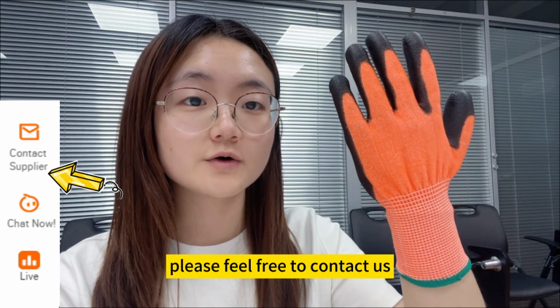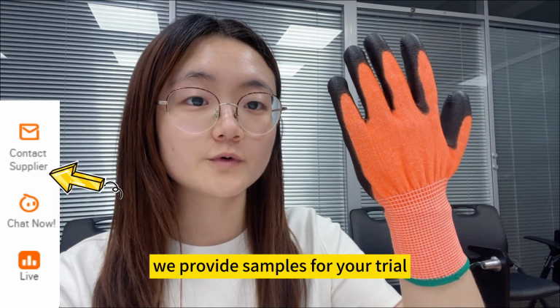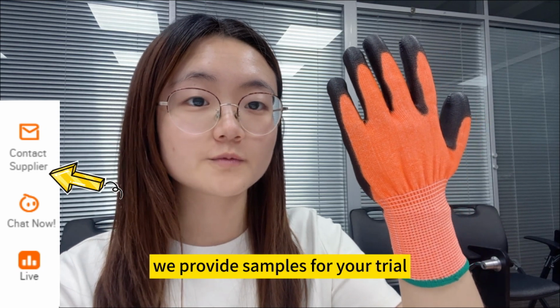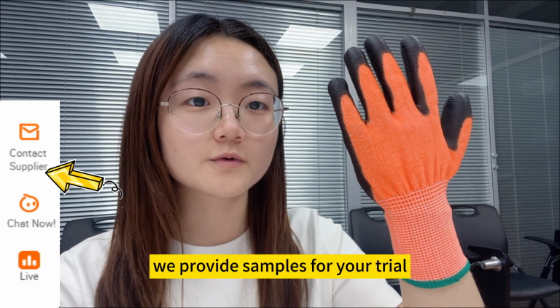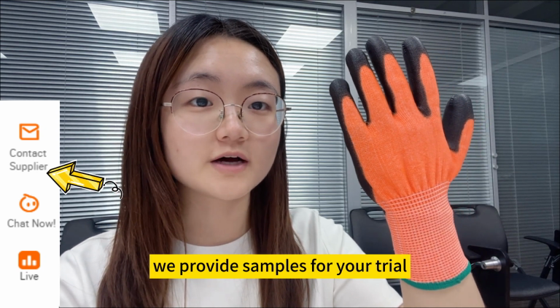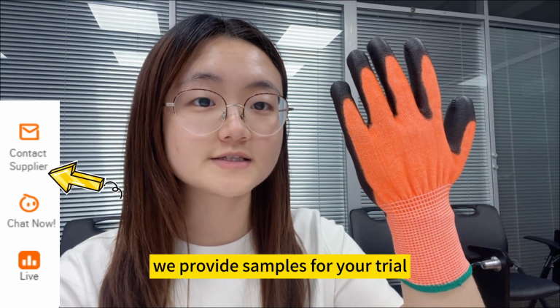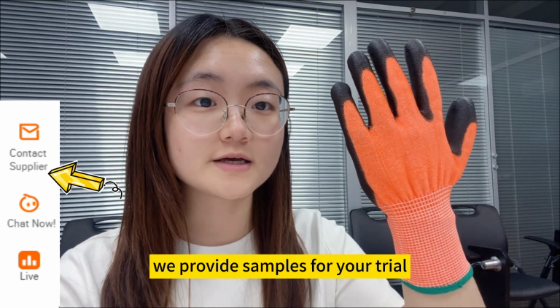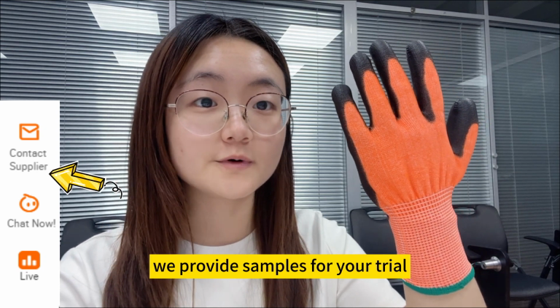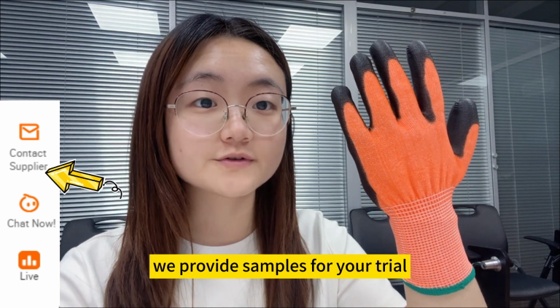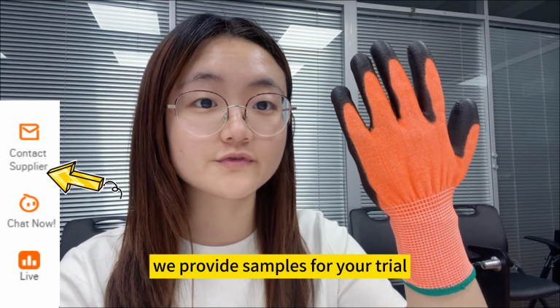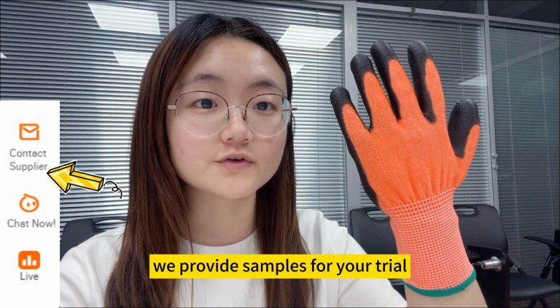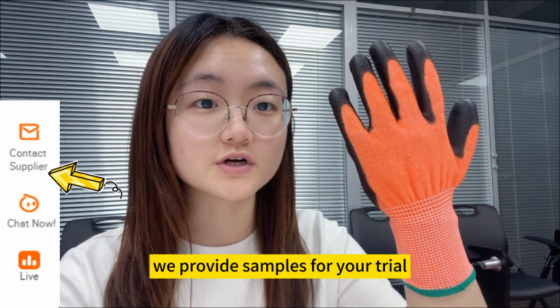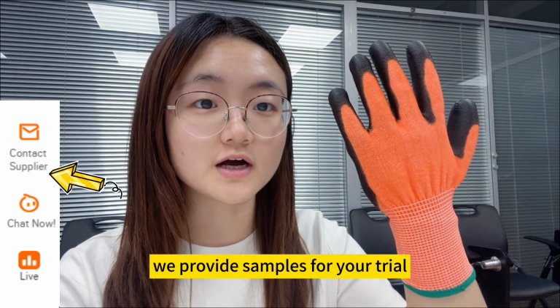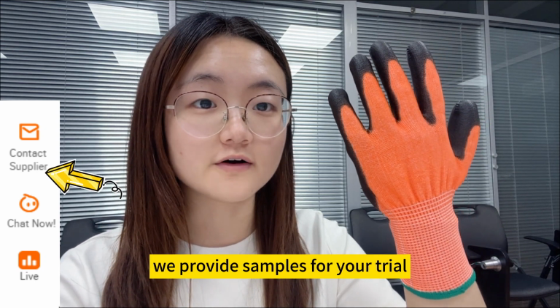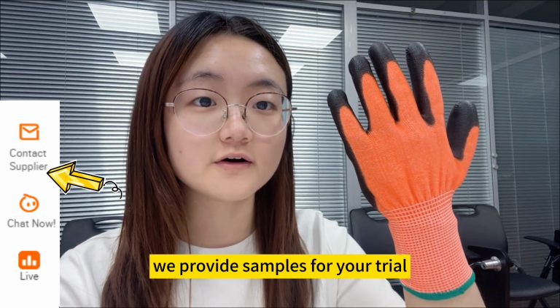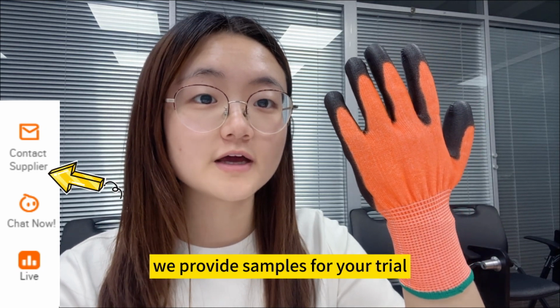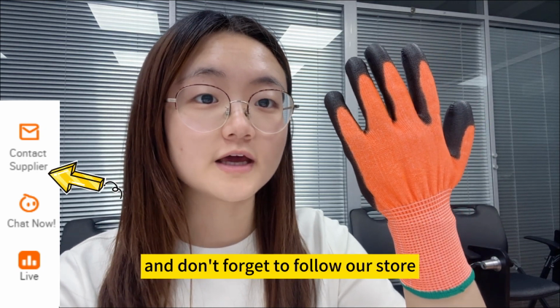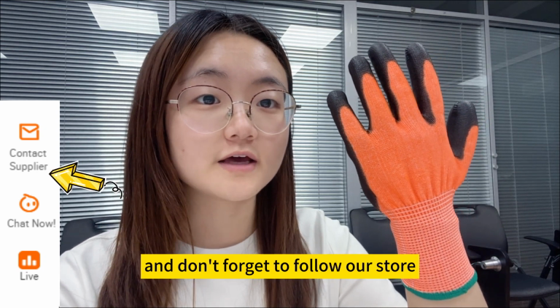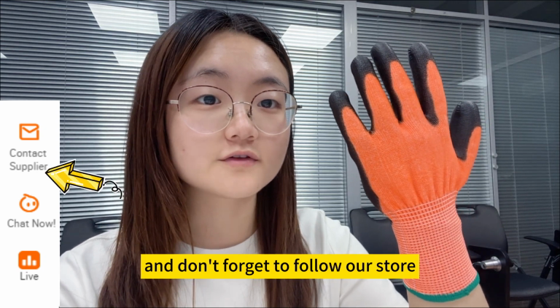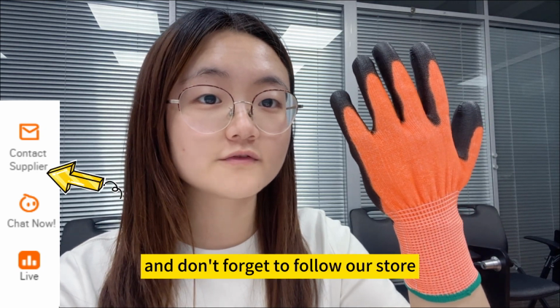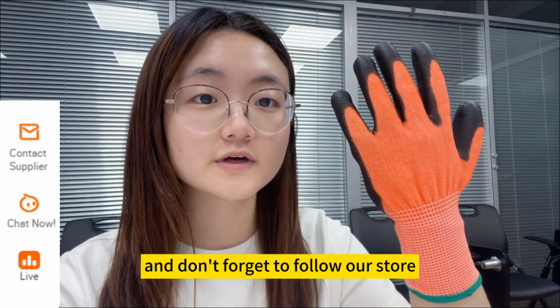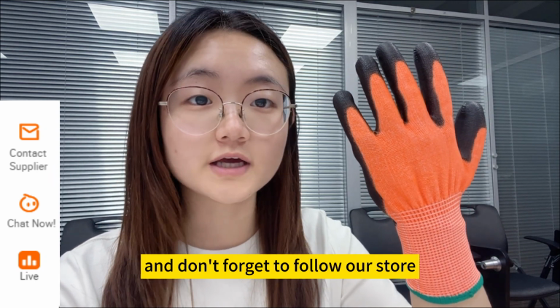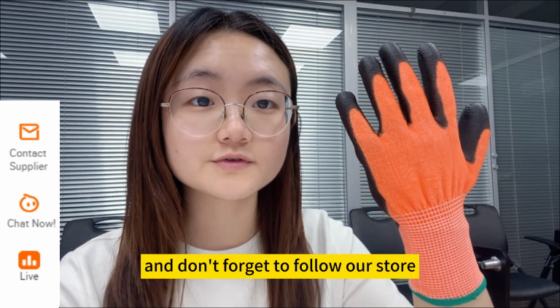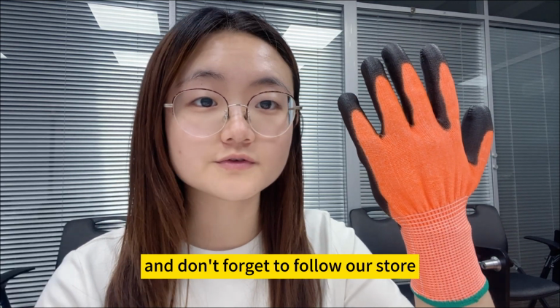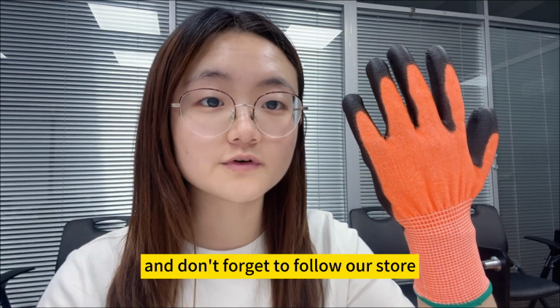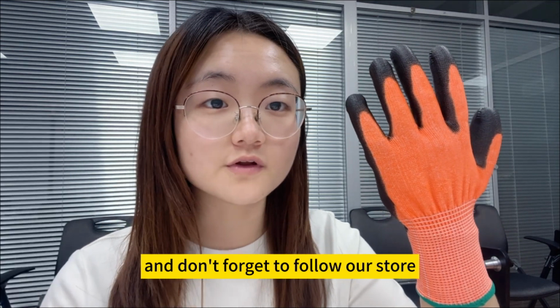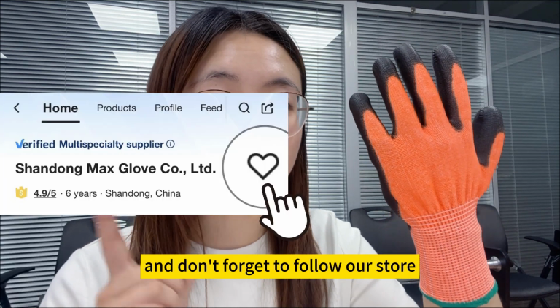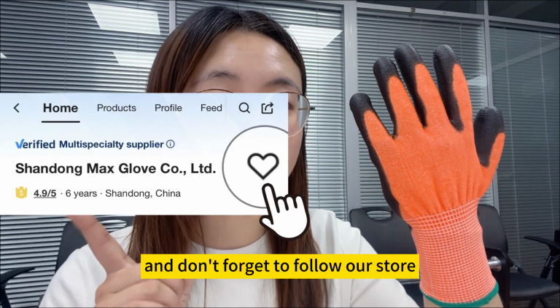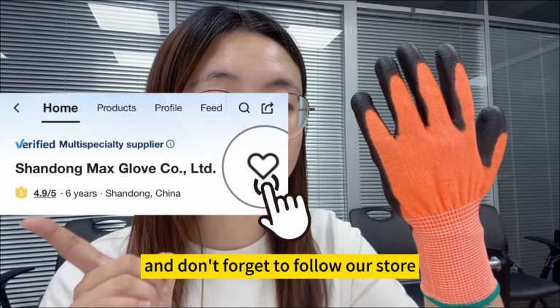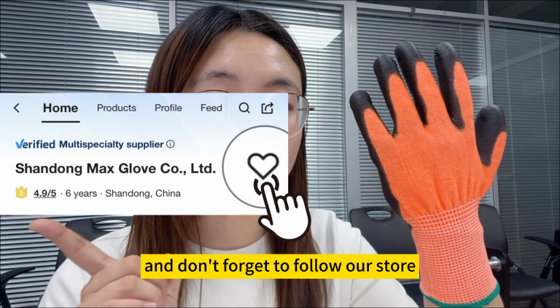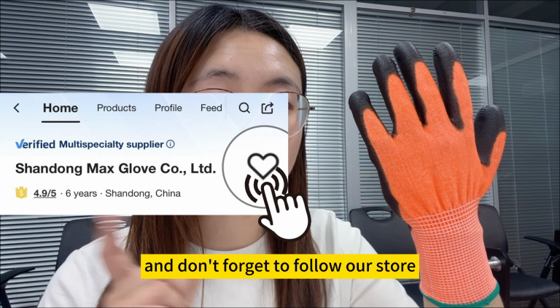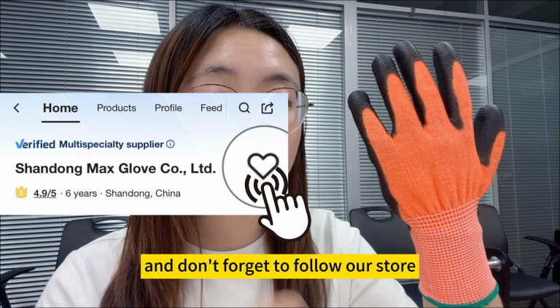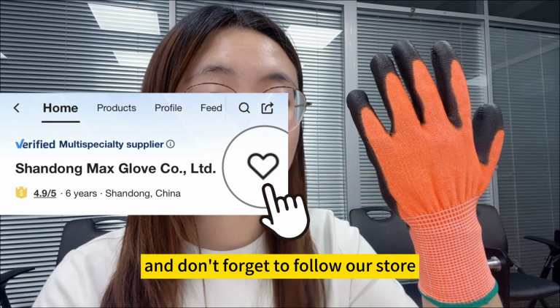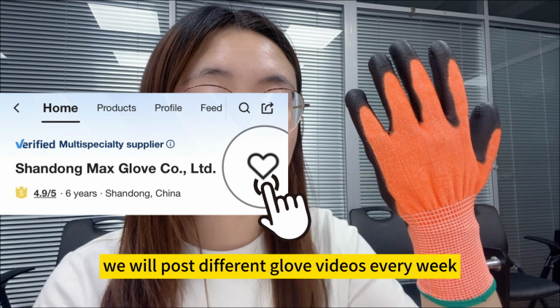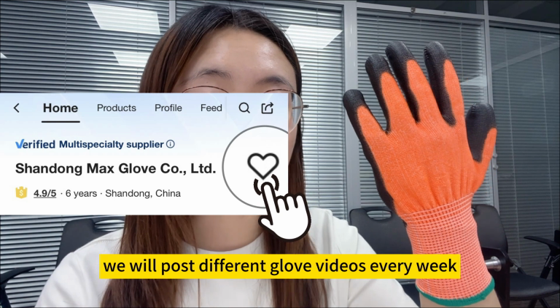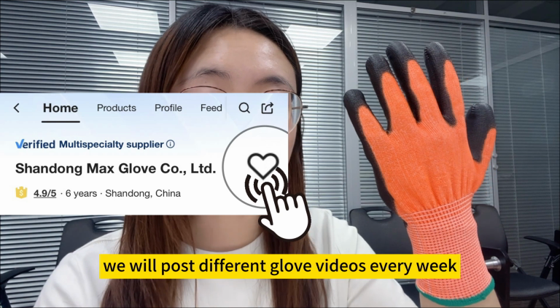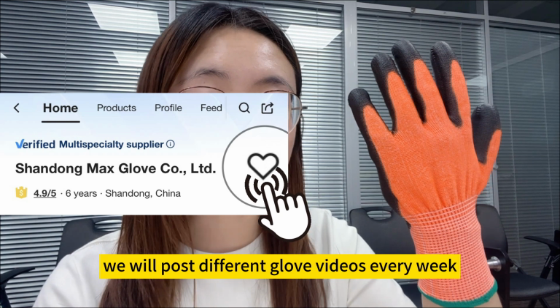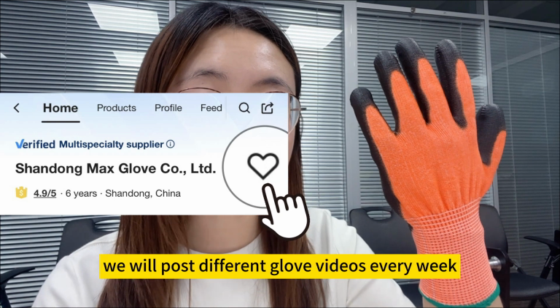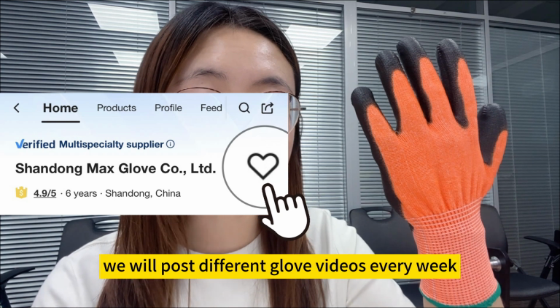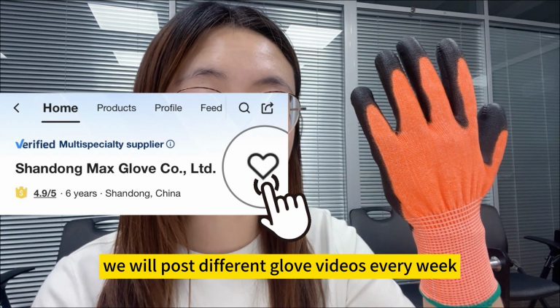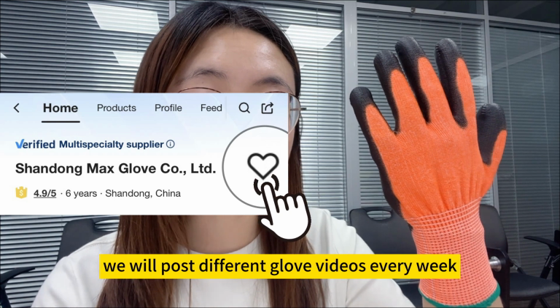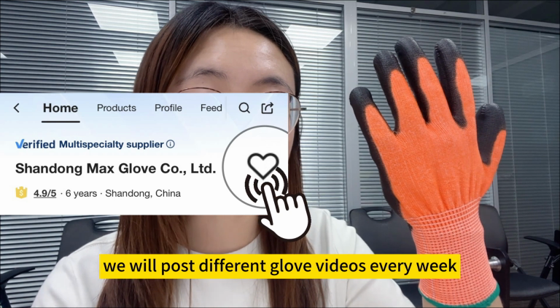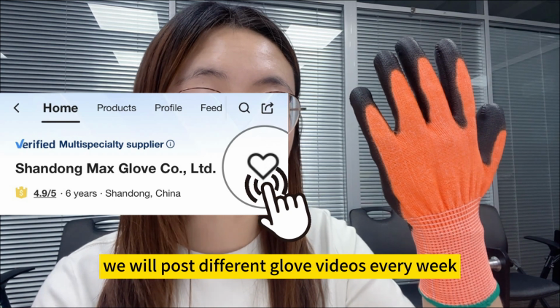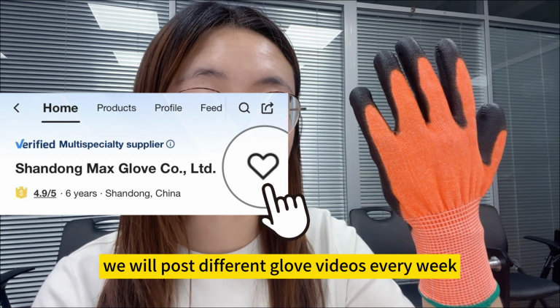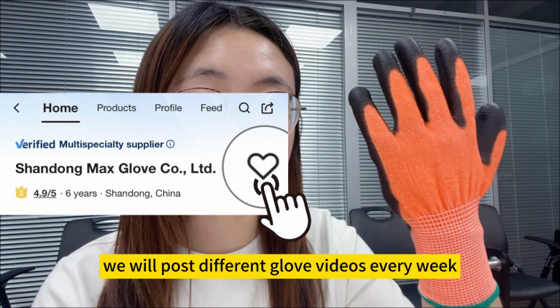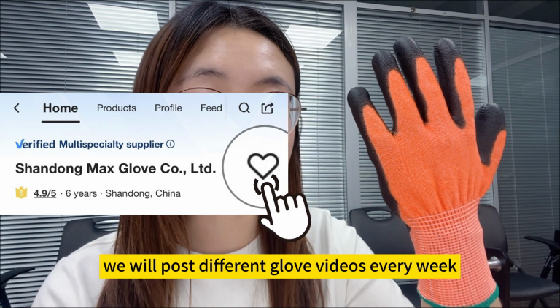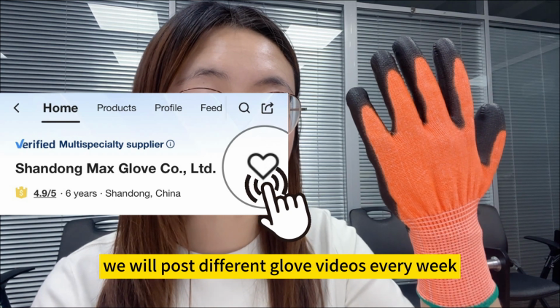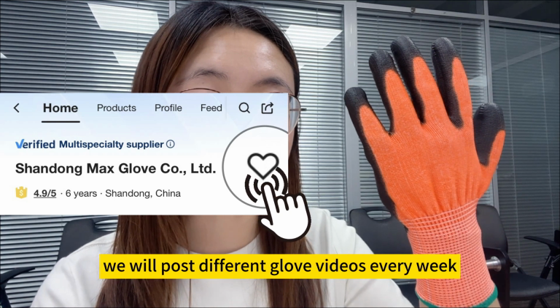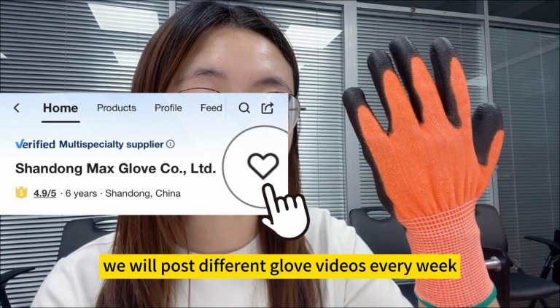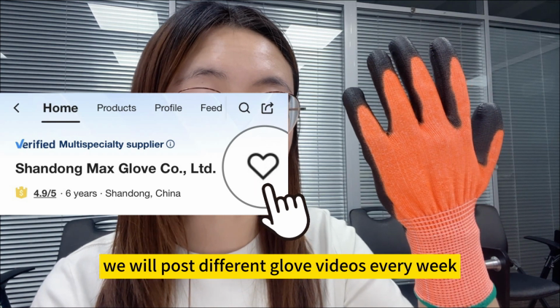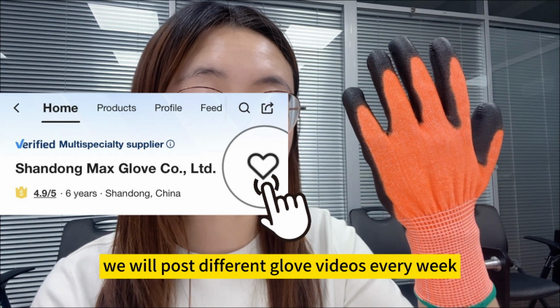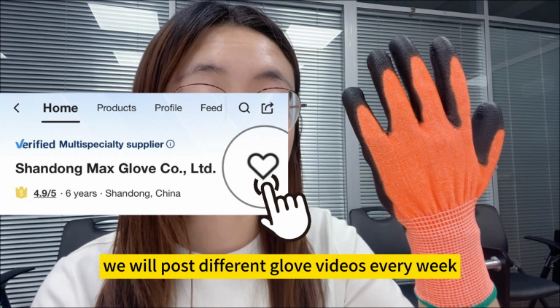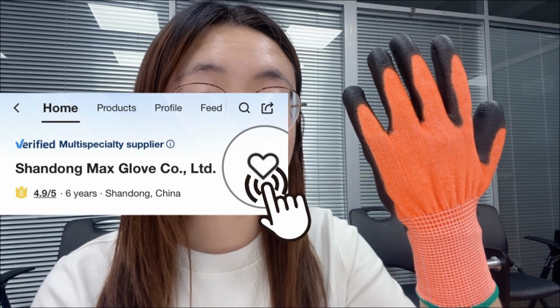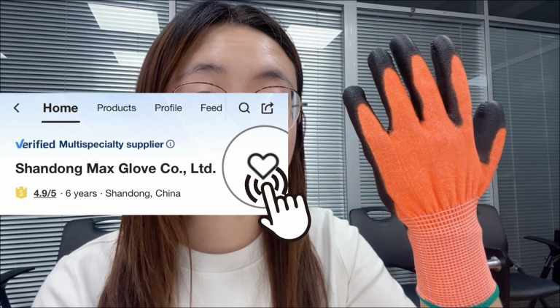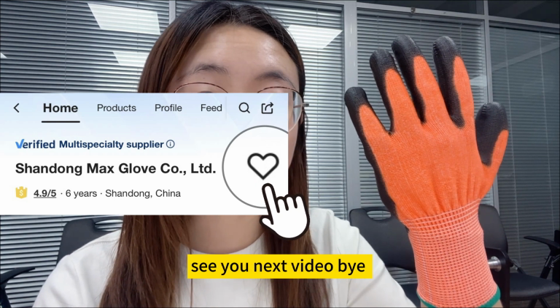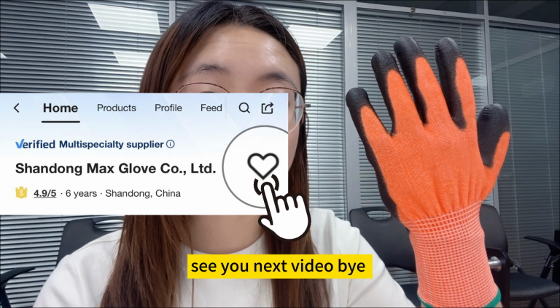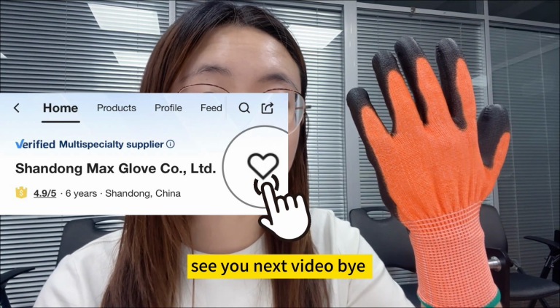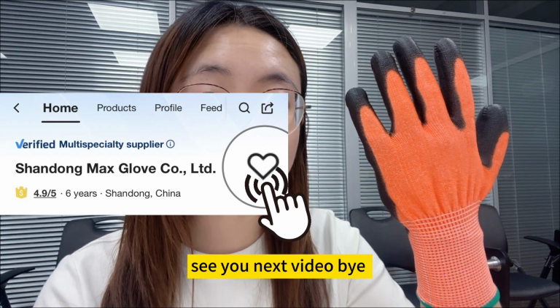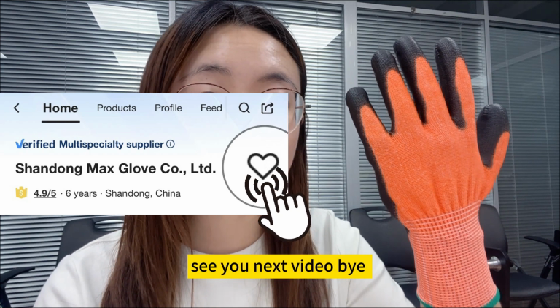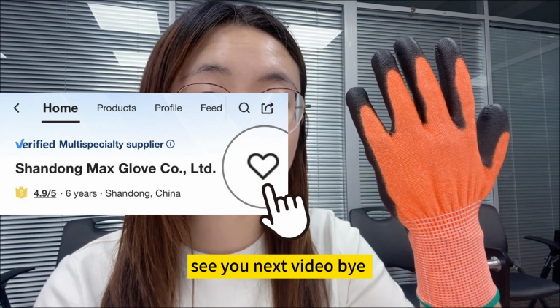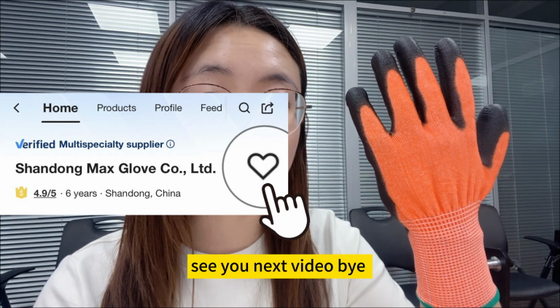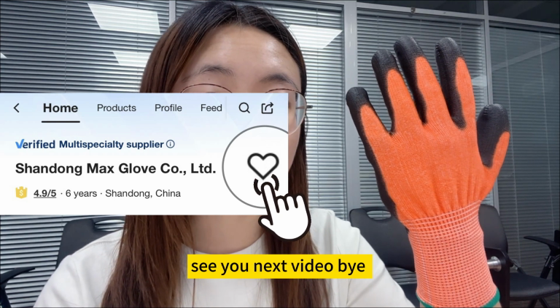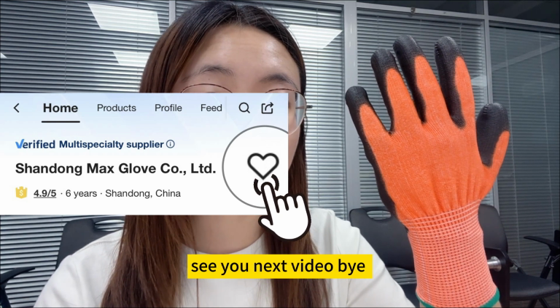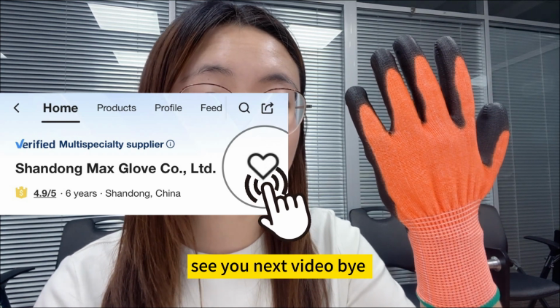We provide samples for your evaluation. And don't forget to follow our store — we will post different gloves every week. See you next video, bye!